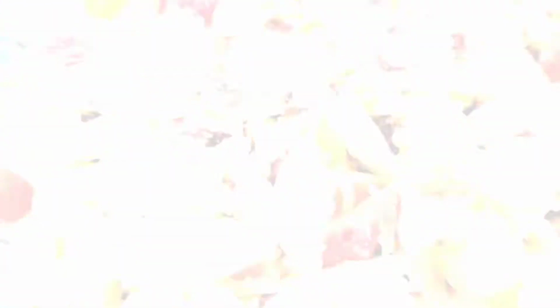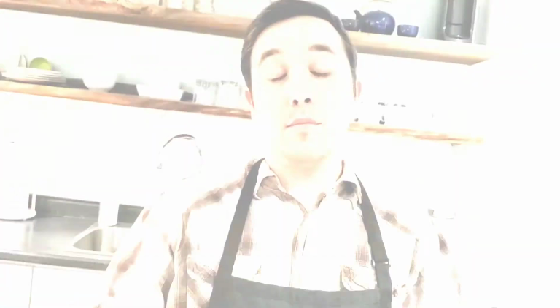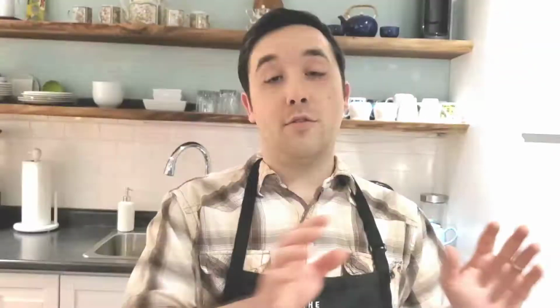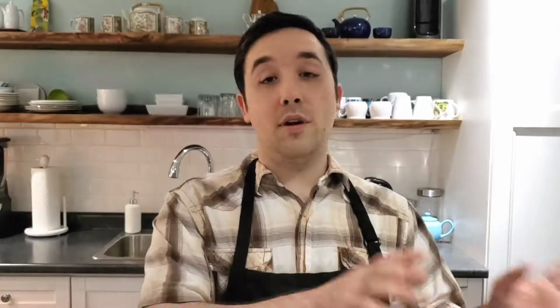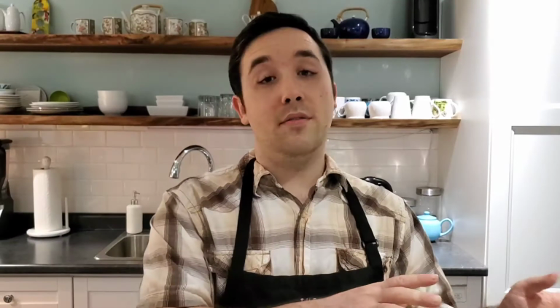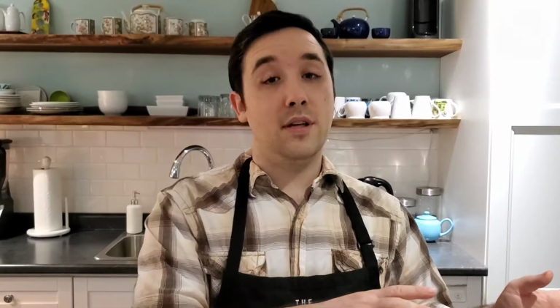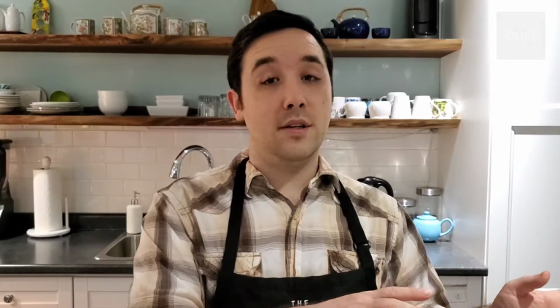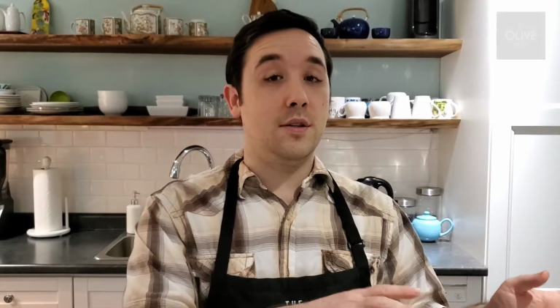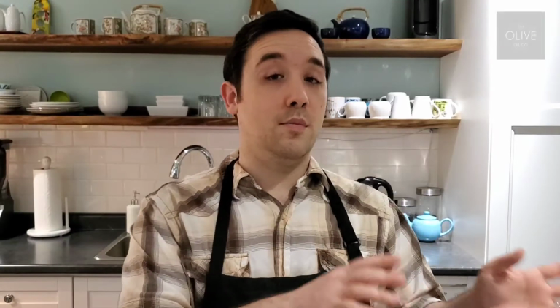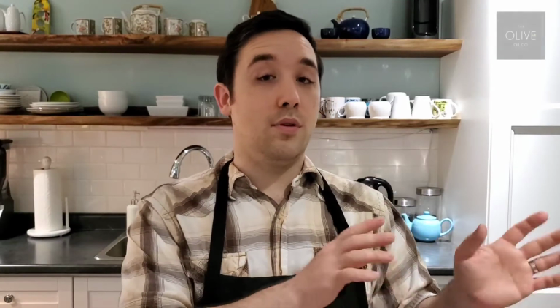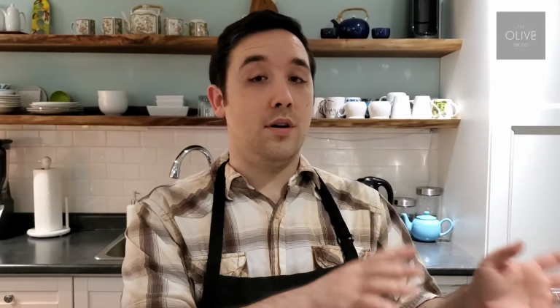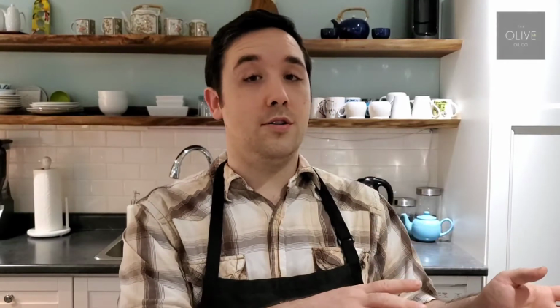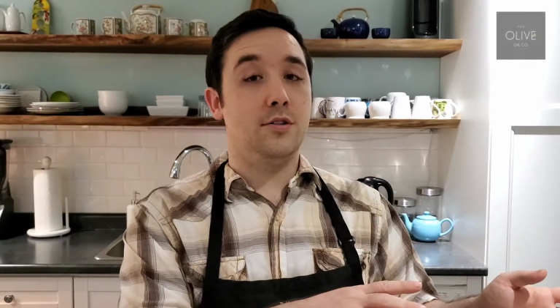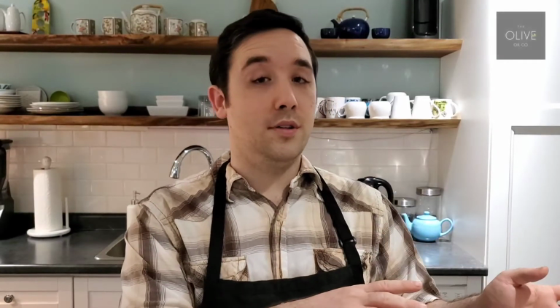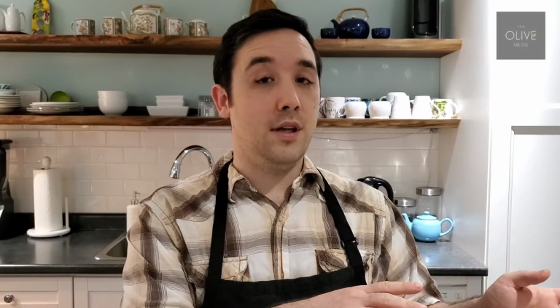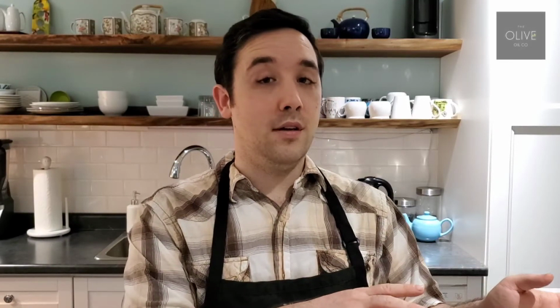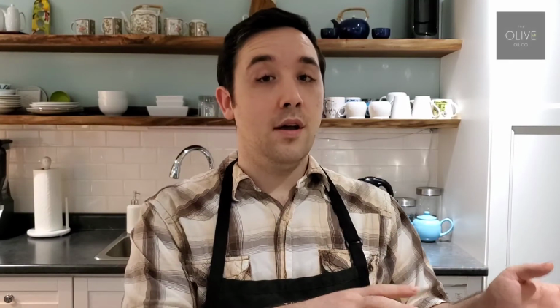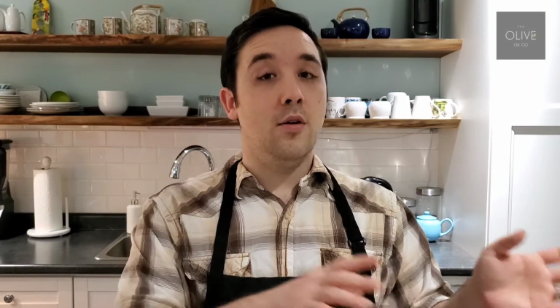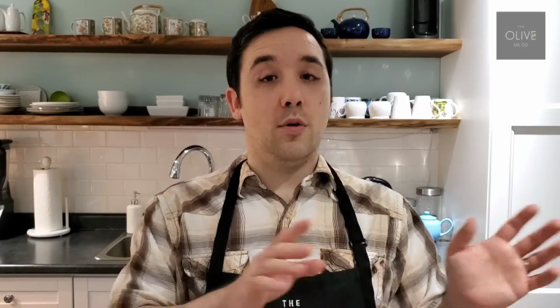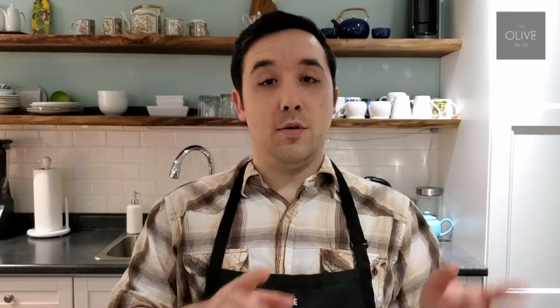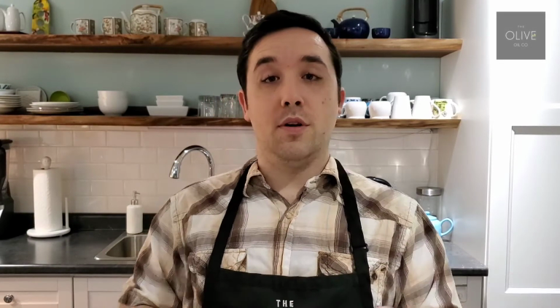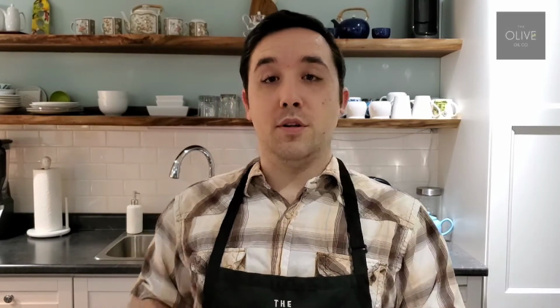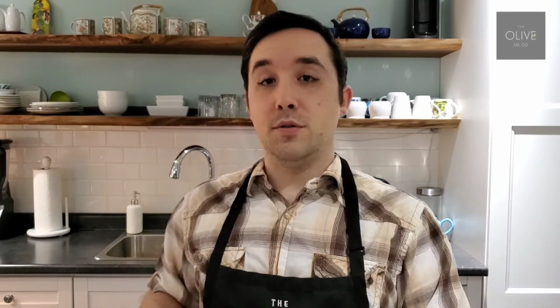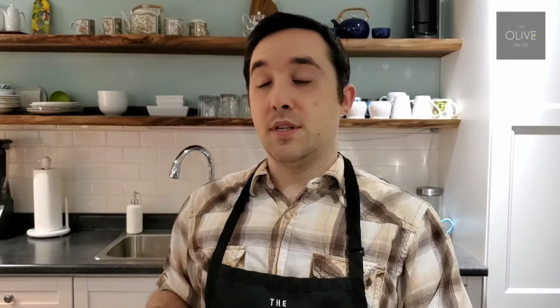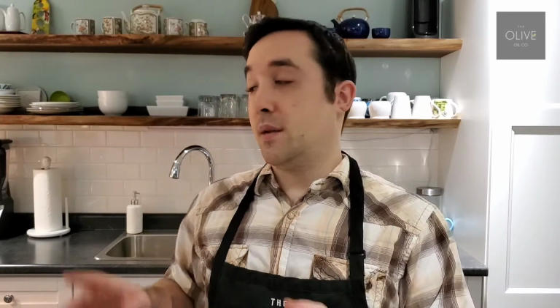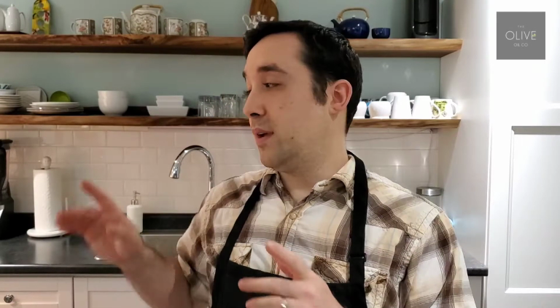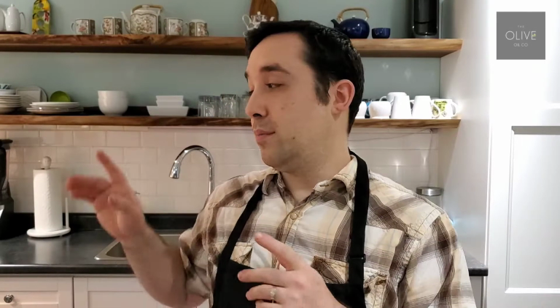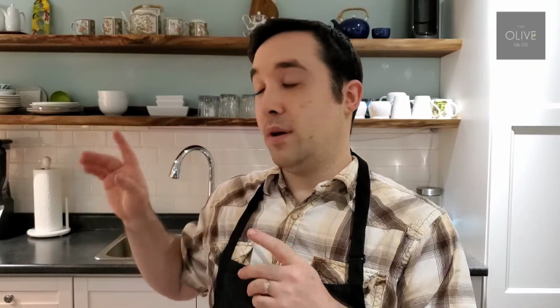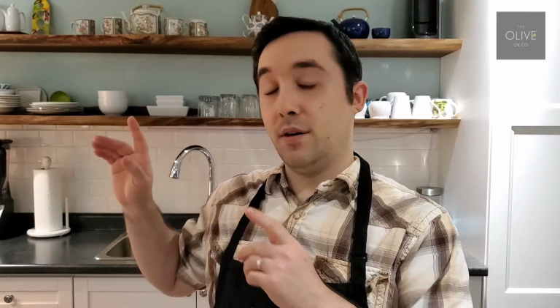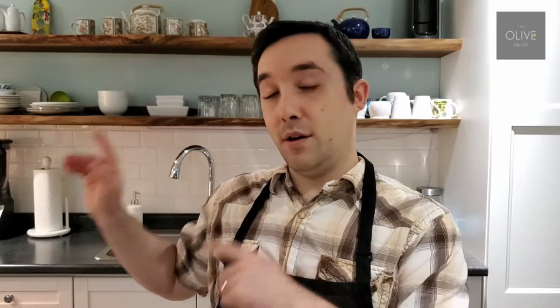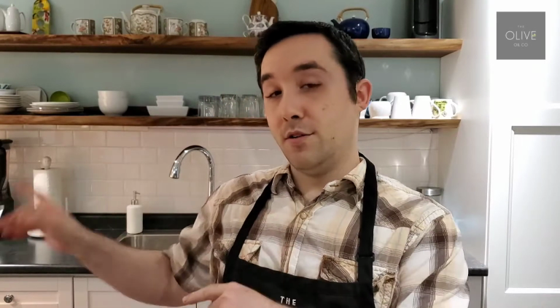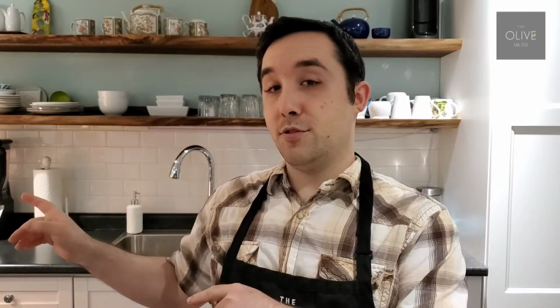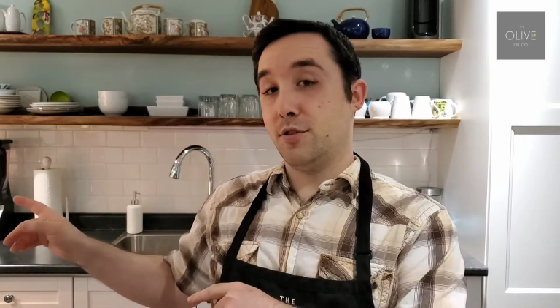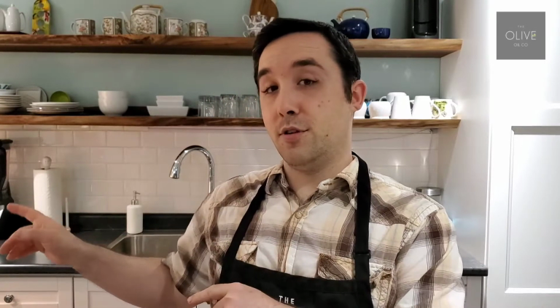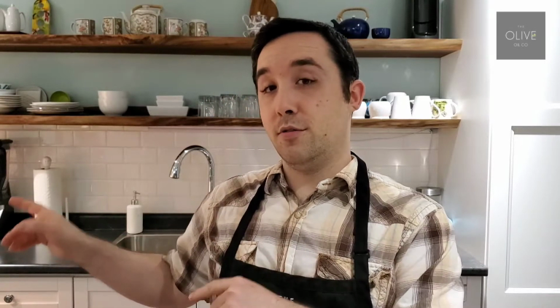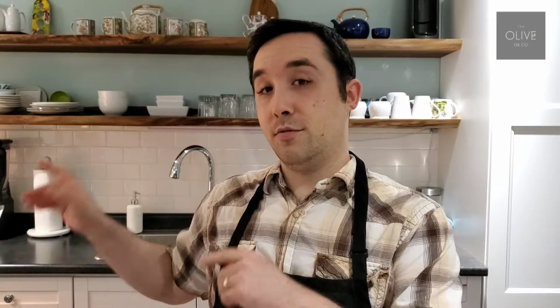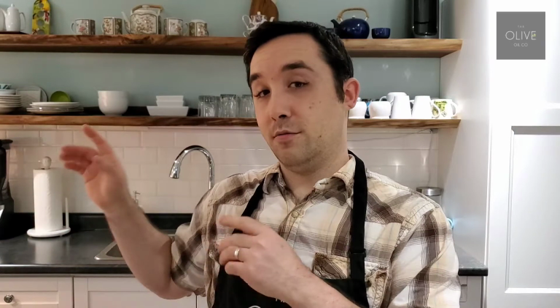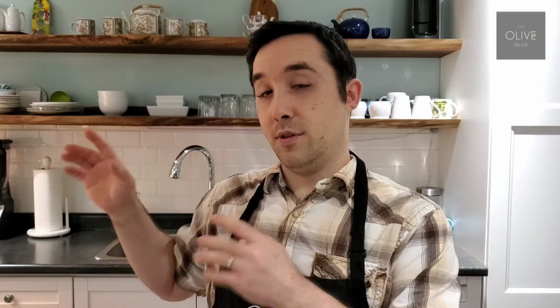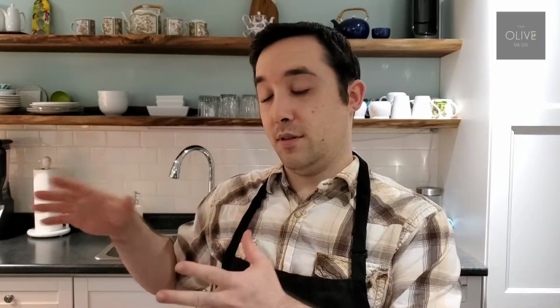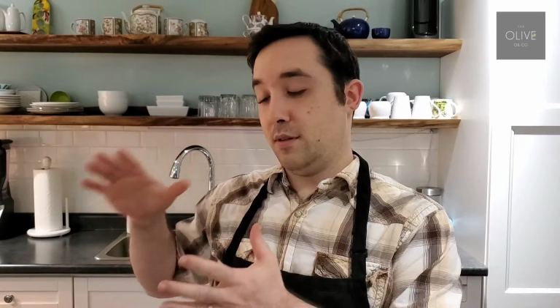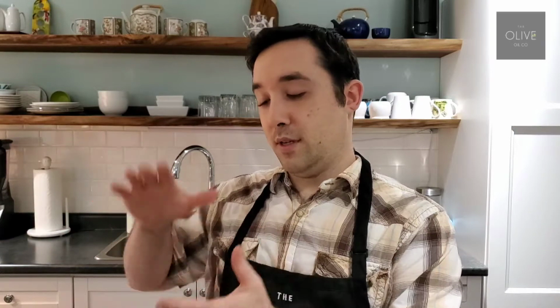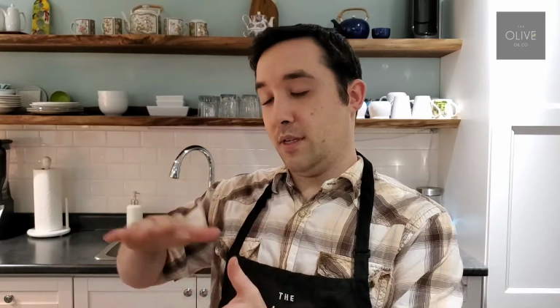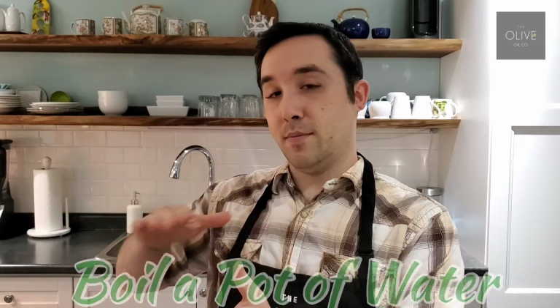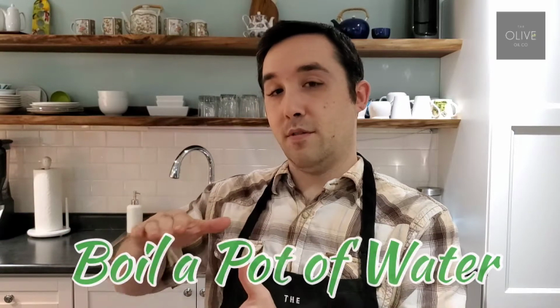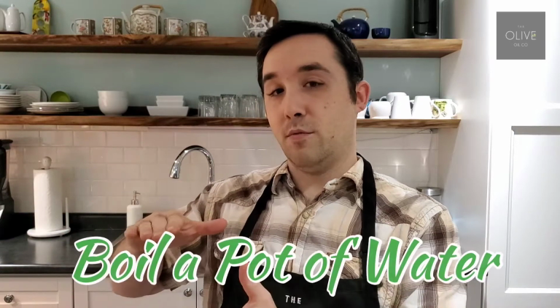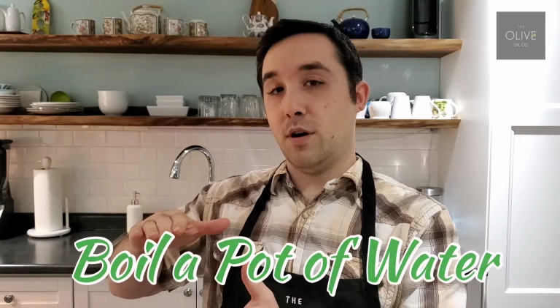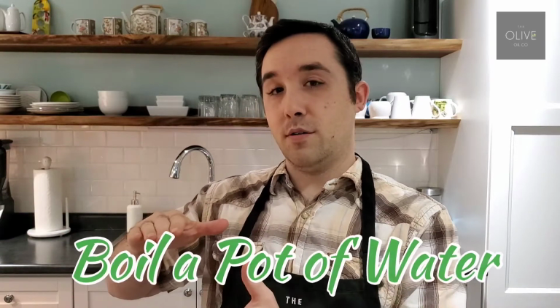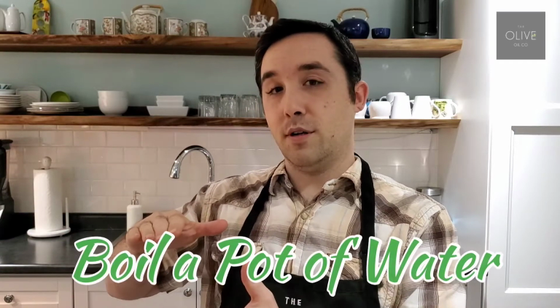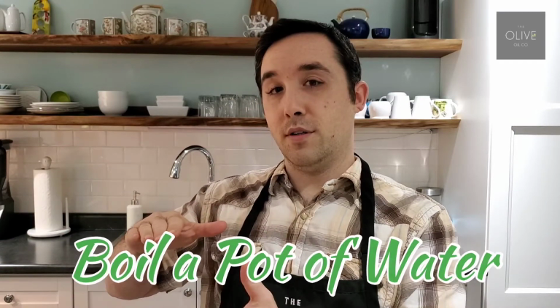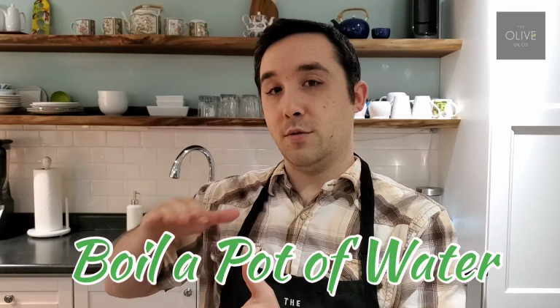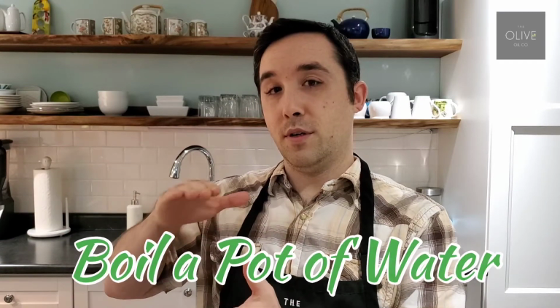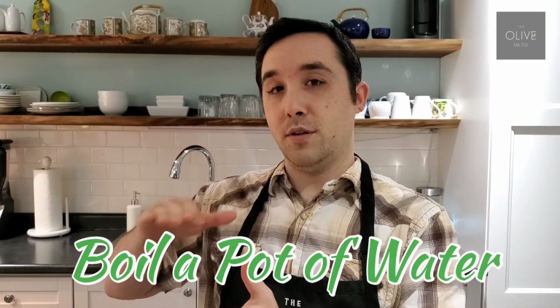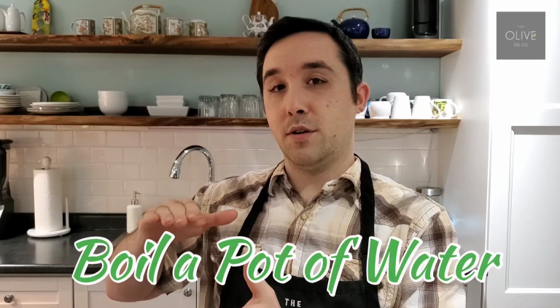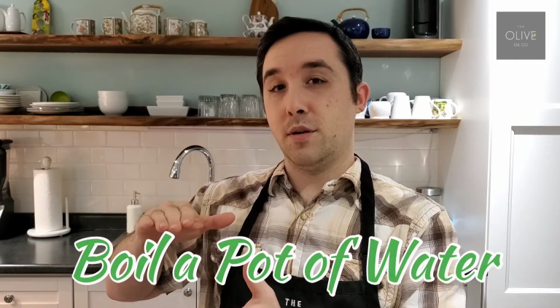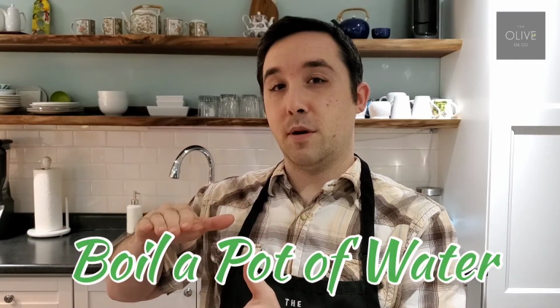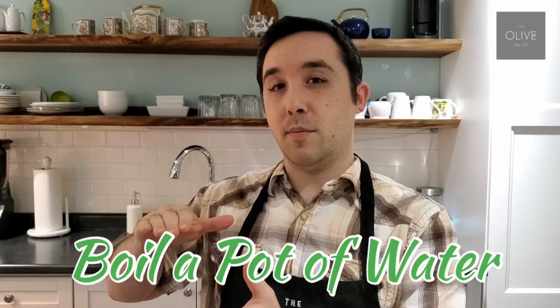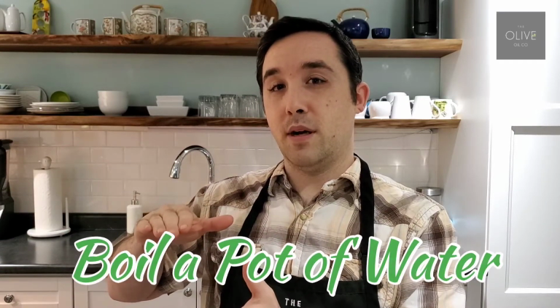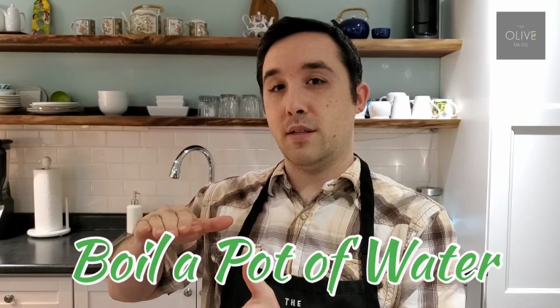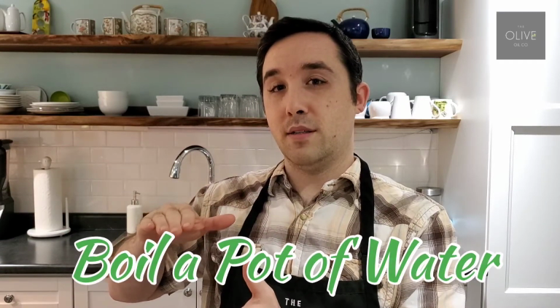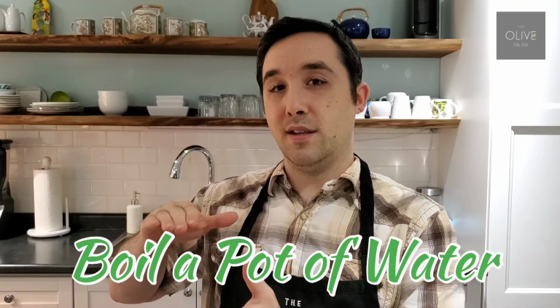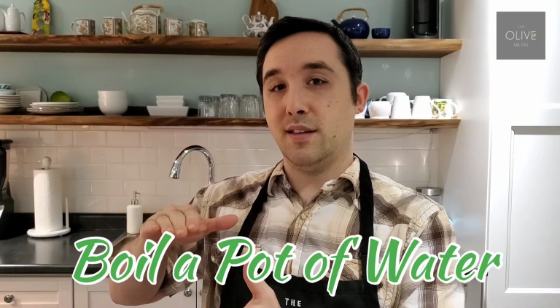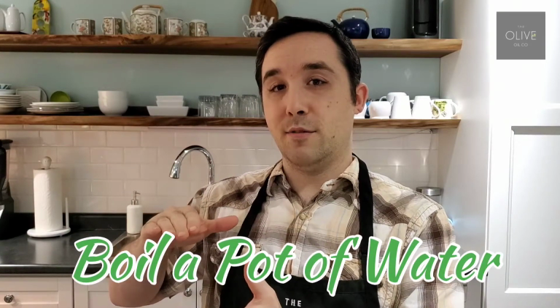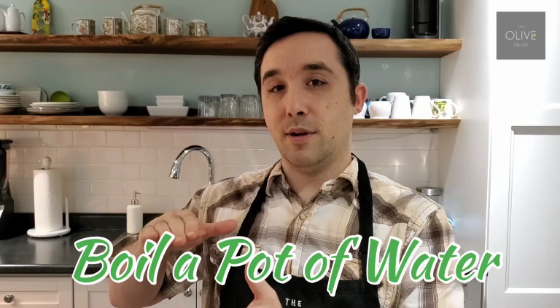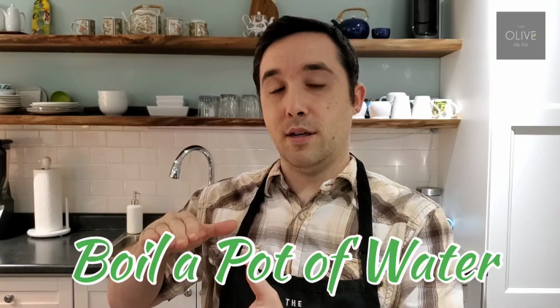Before I even get to the products you'll need, what you want to do is get a big pot on your stove with a nice amount of water in it so we can cook up our pasta — get that ready.